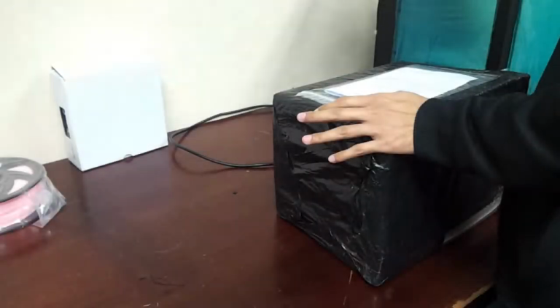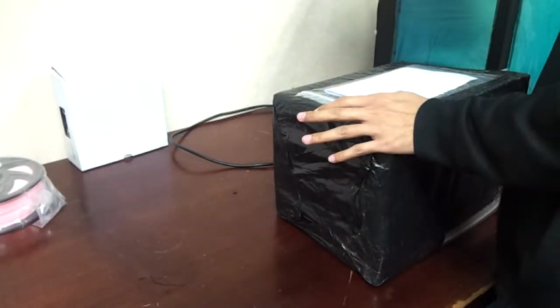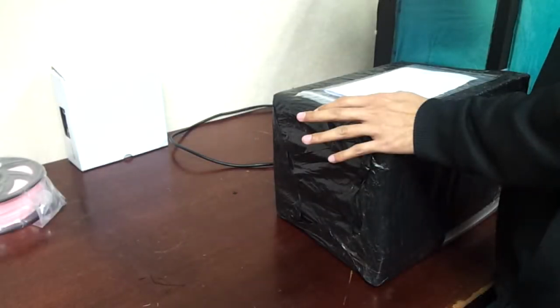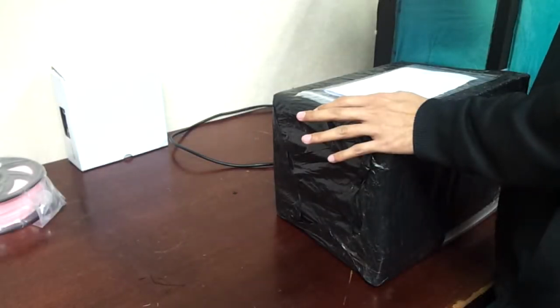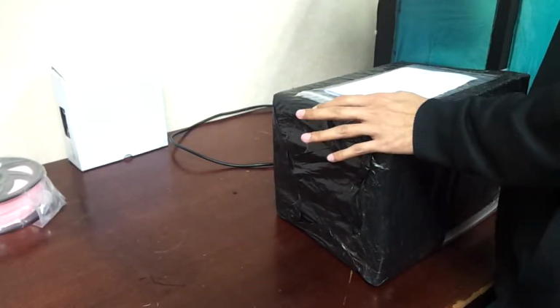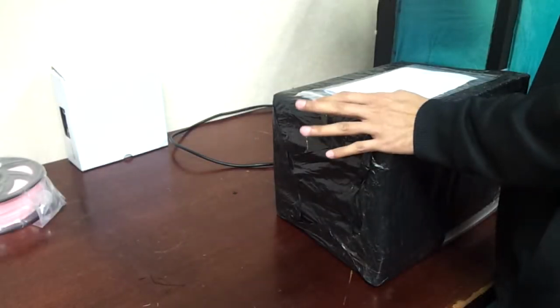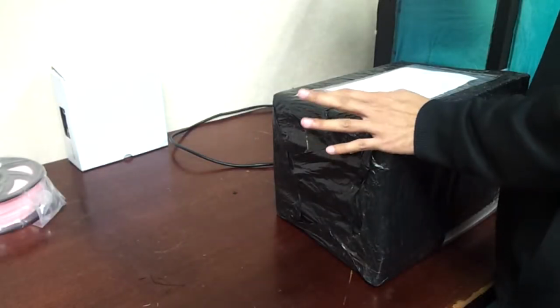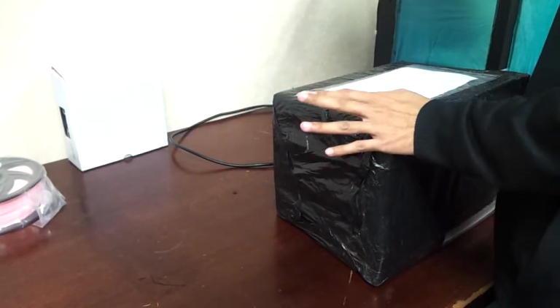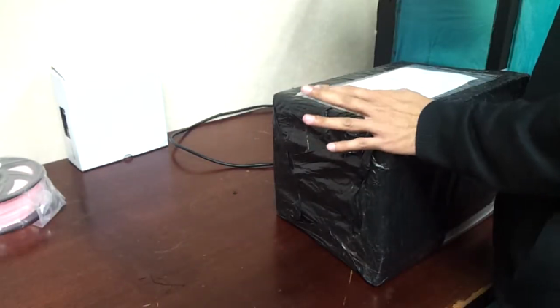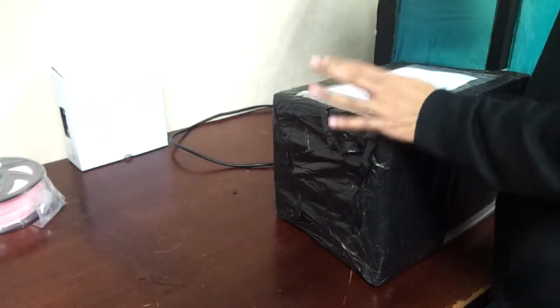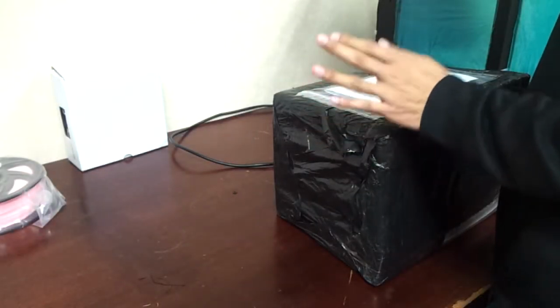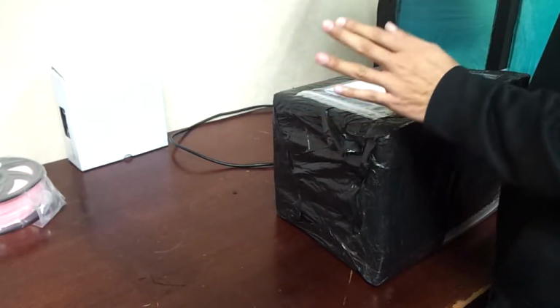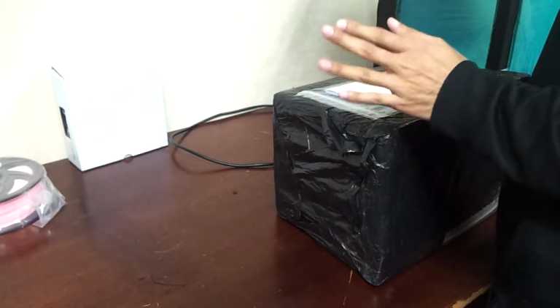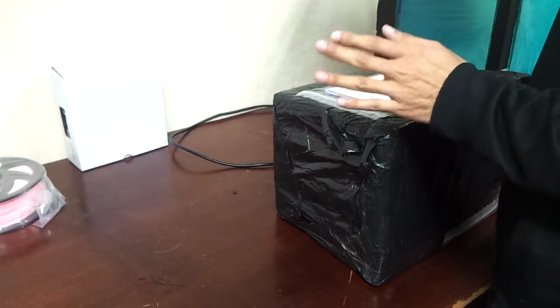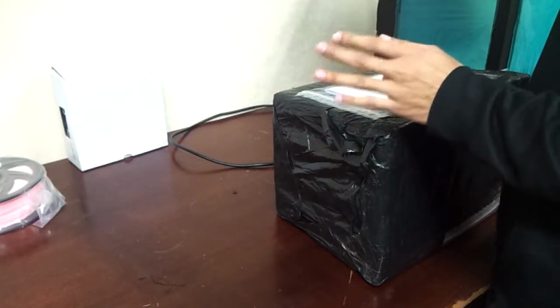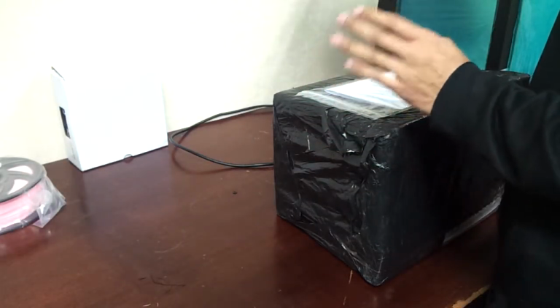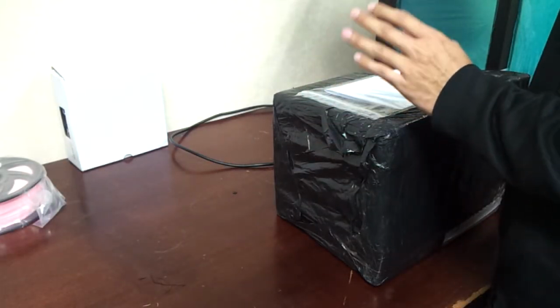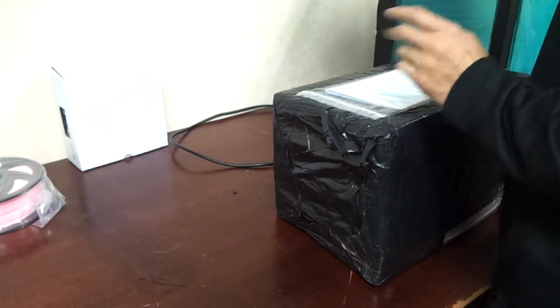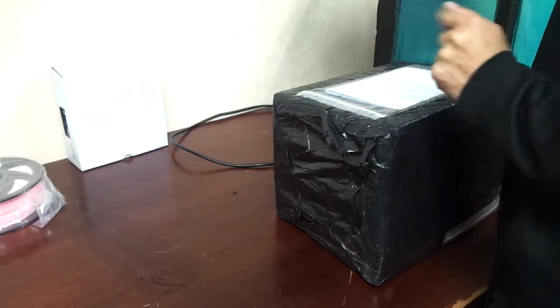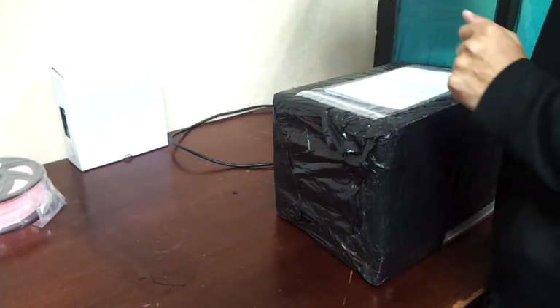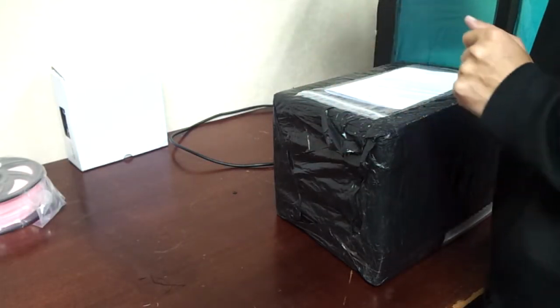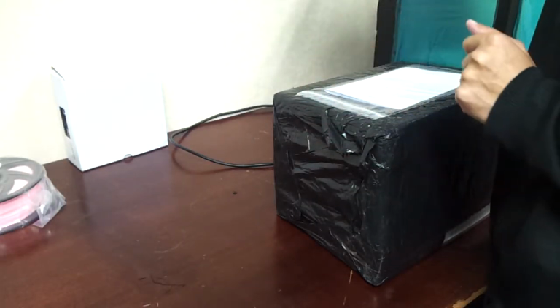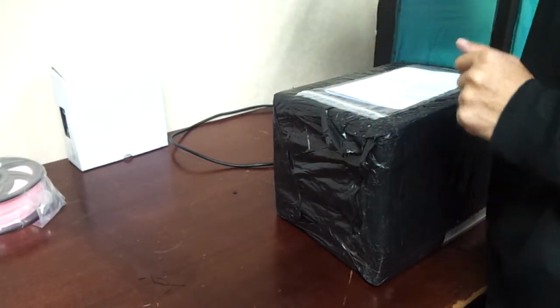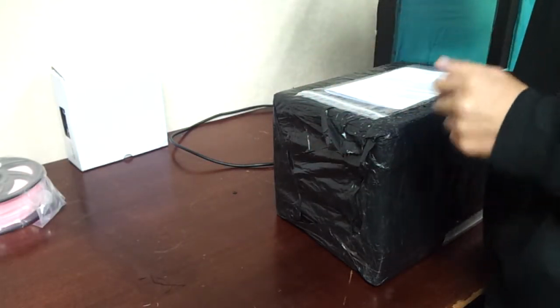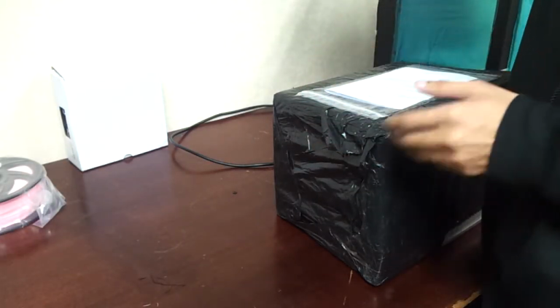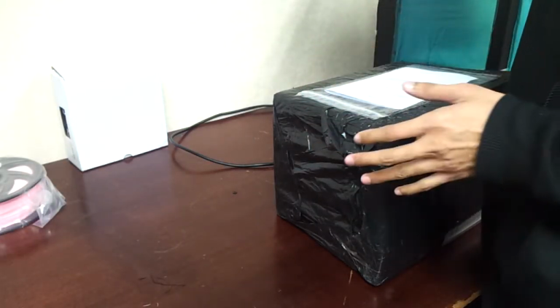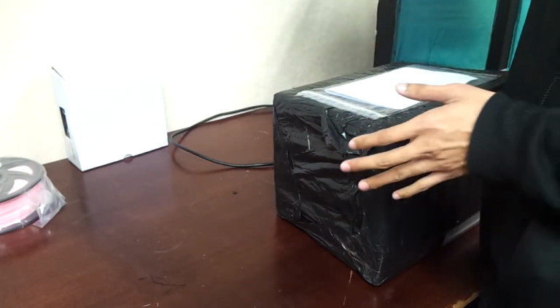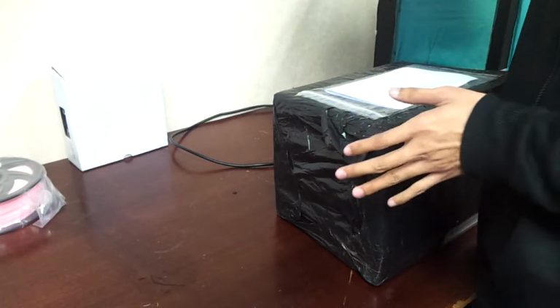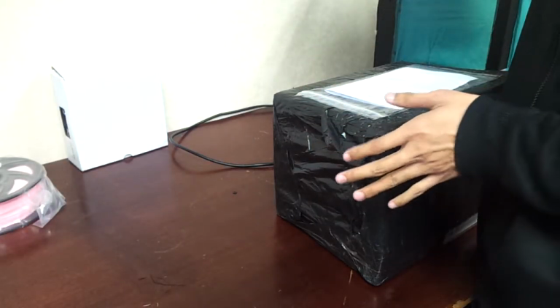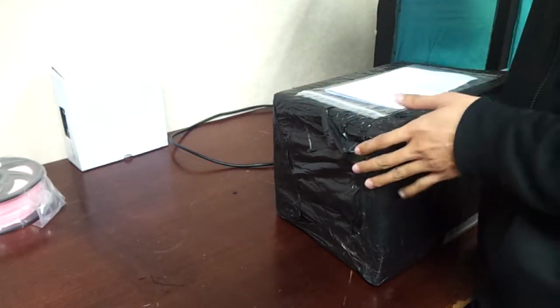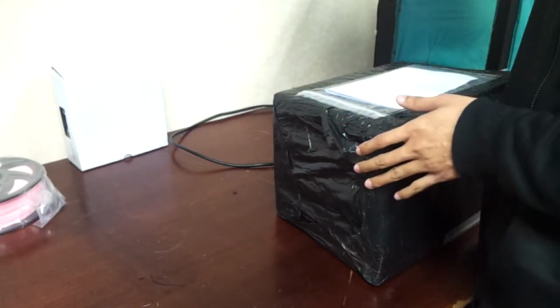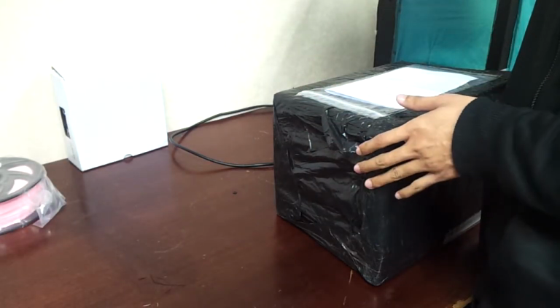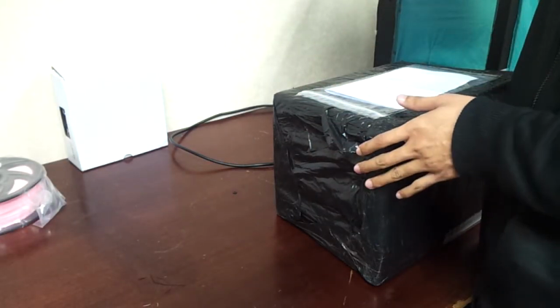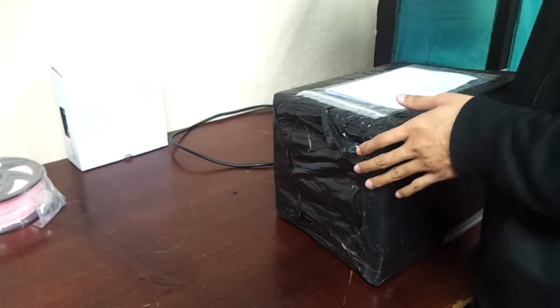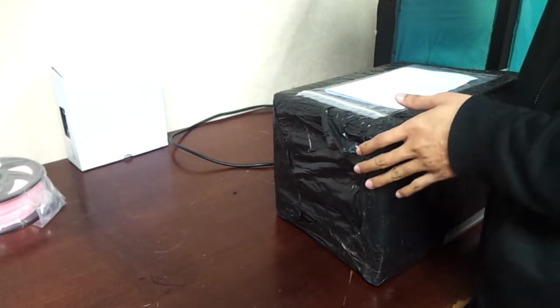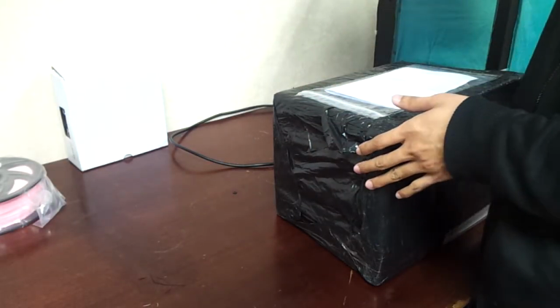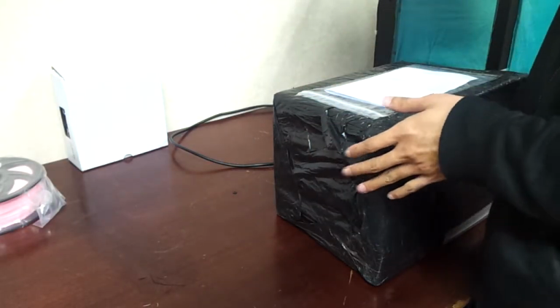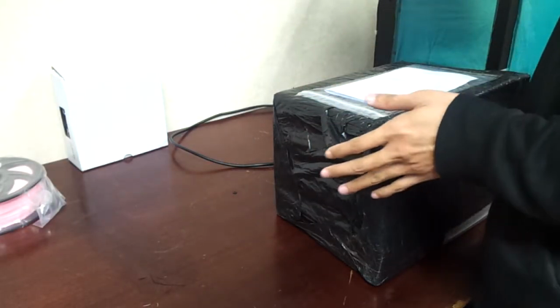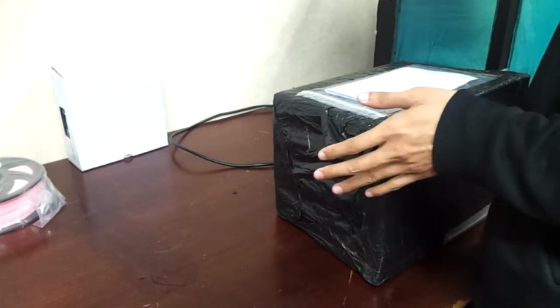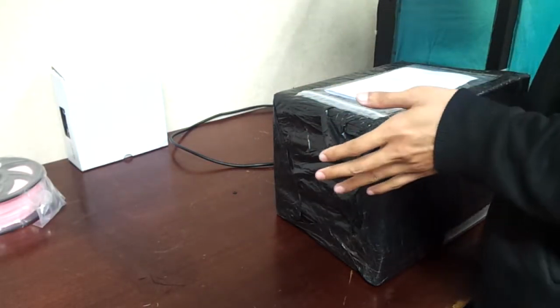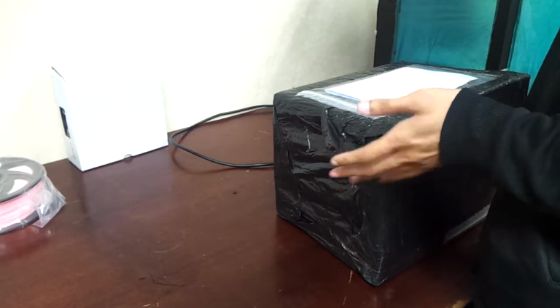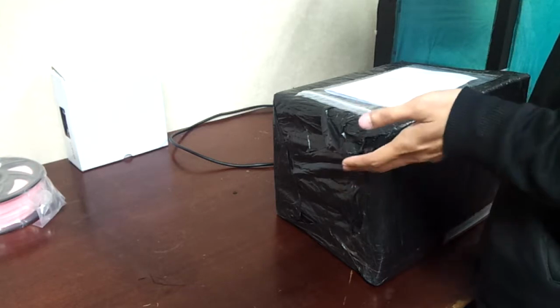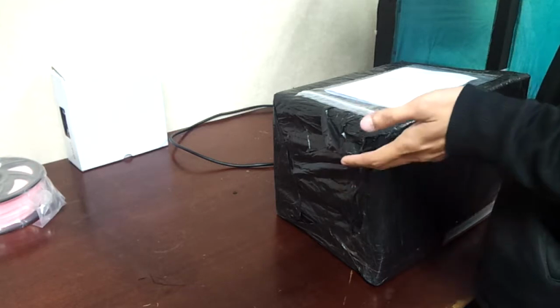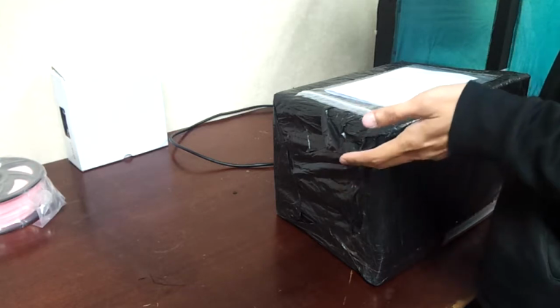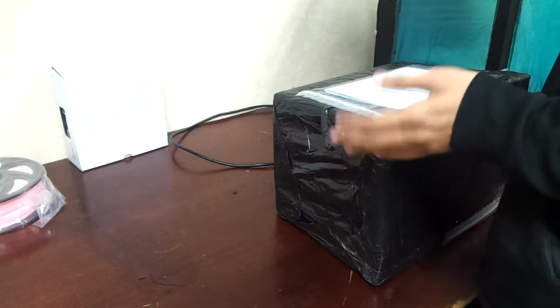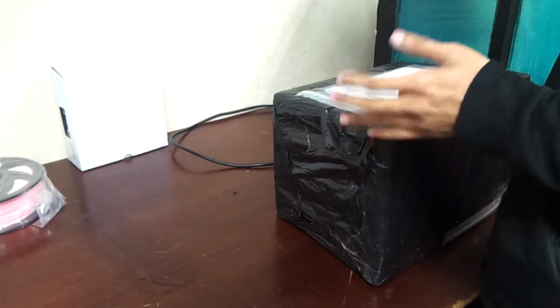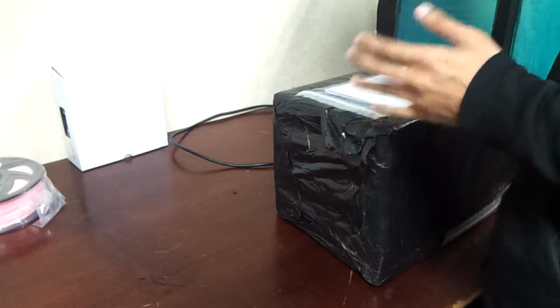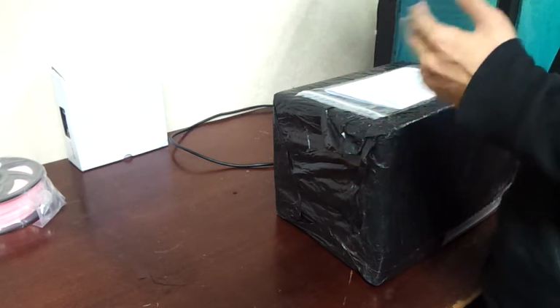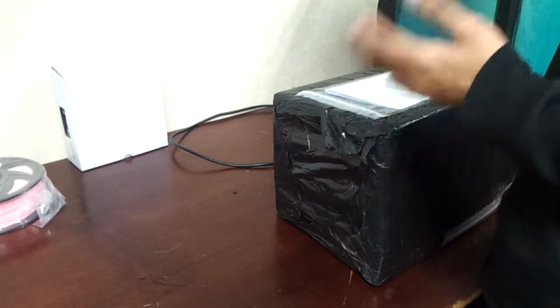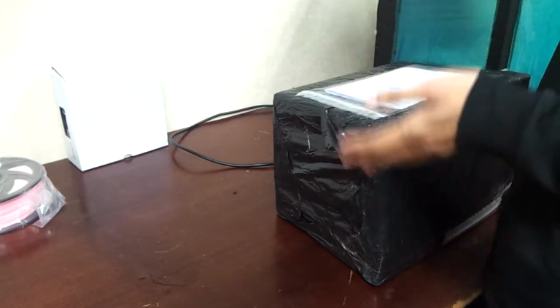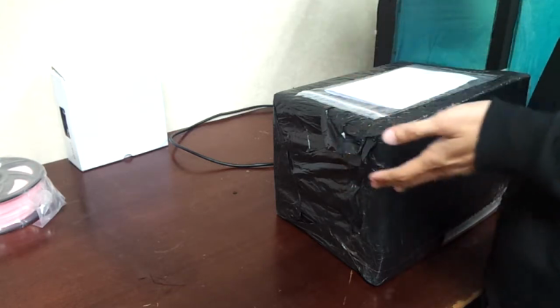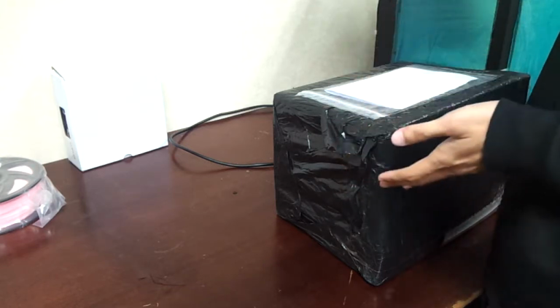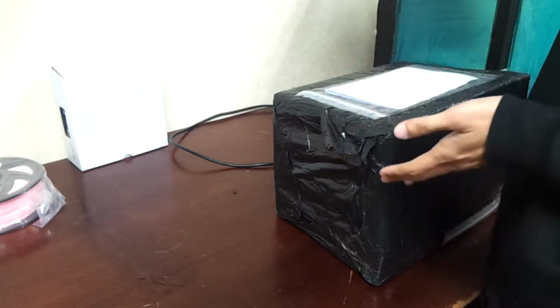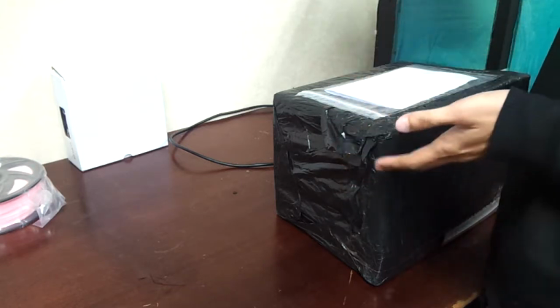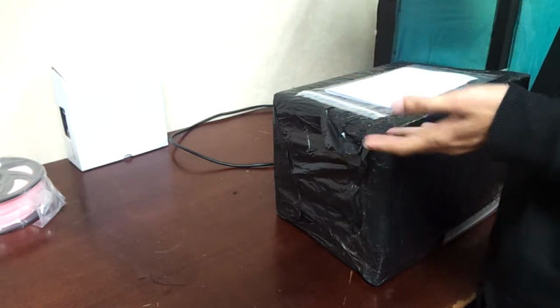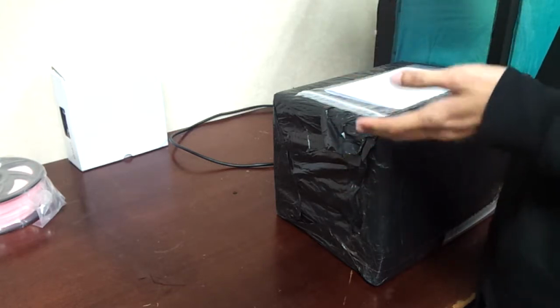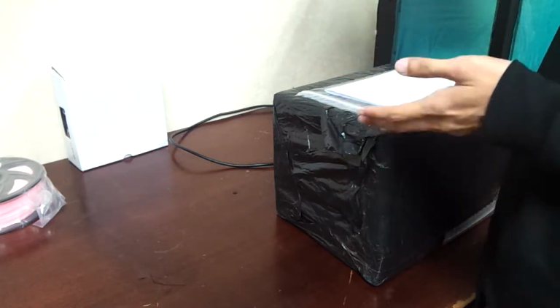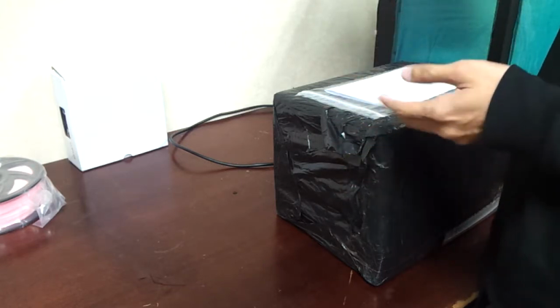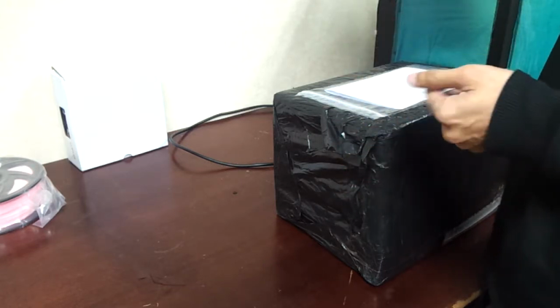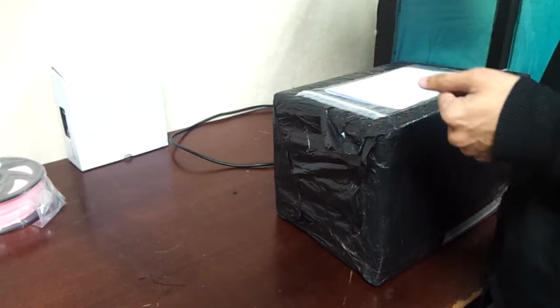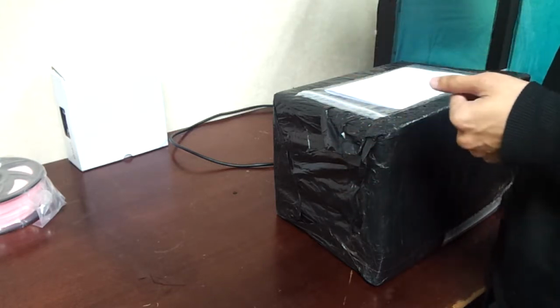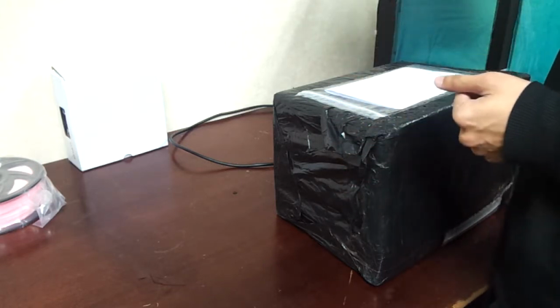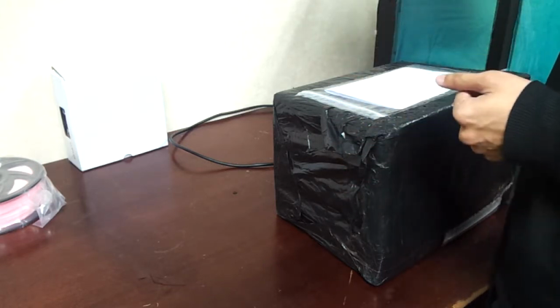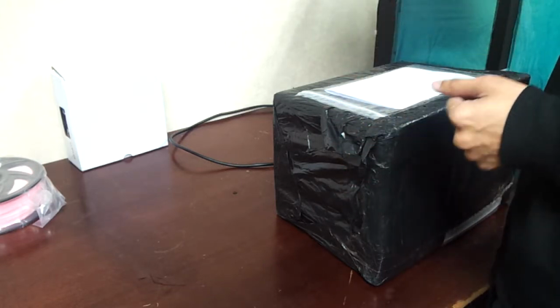Hello guys, this is Asra. This is the unboxing video of Prusa's Multi Material Upgrade 2.0.